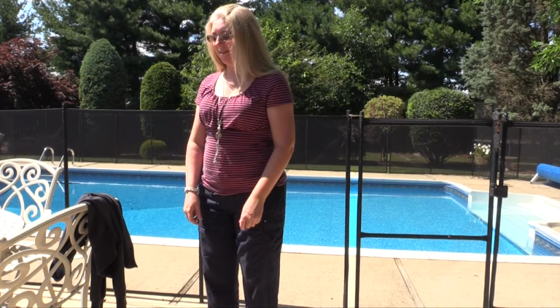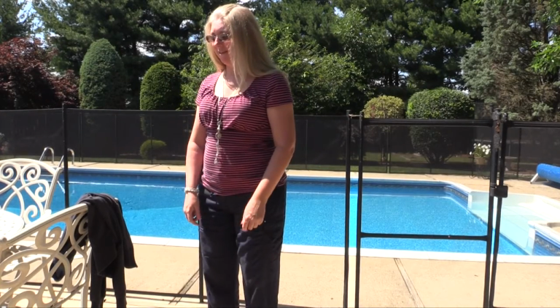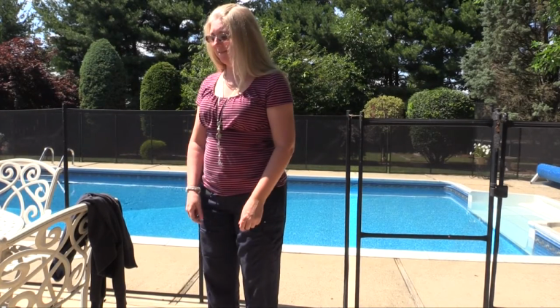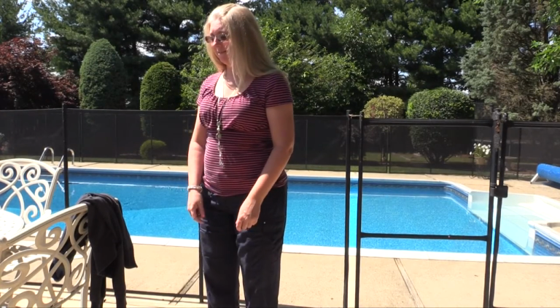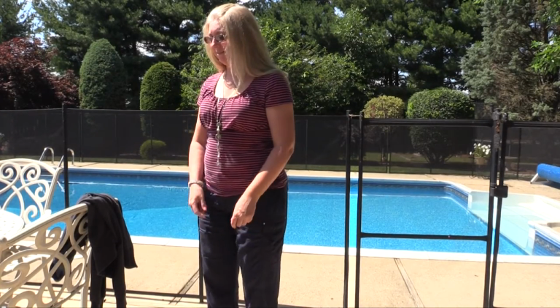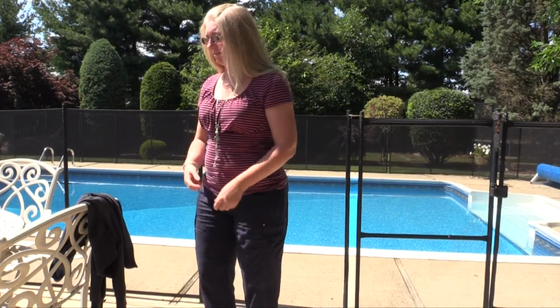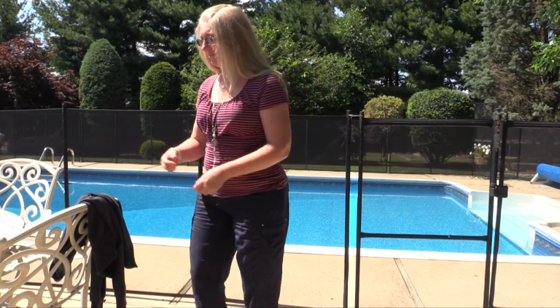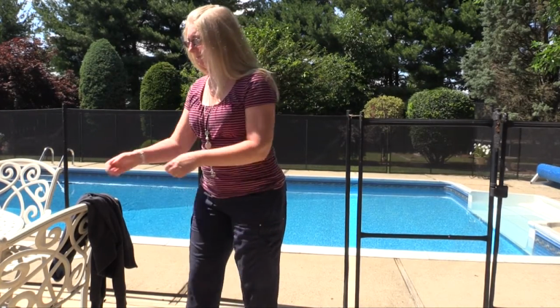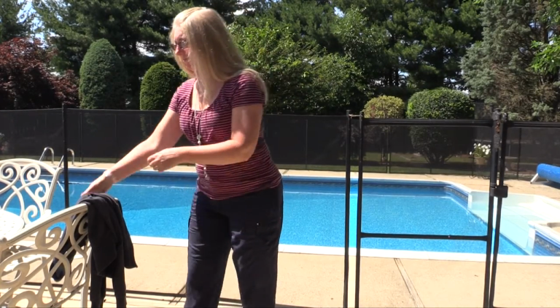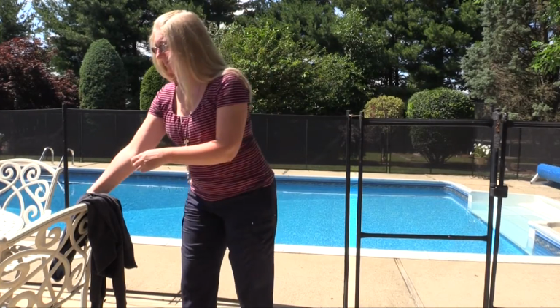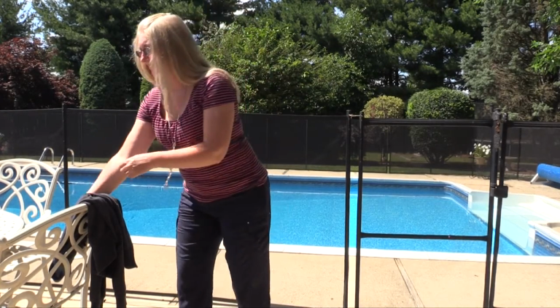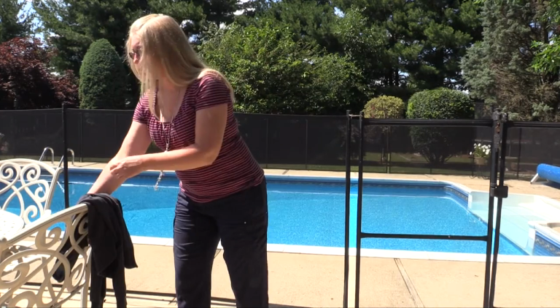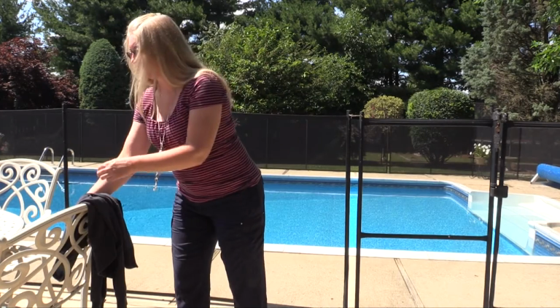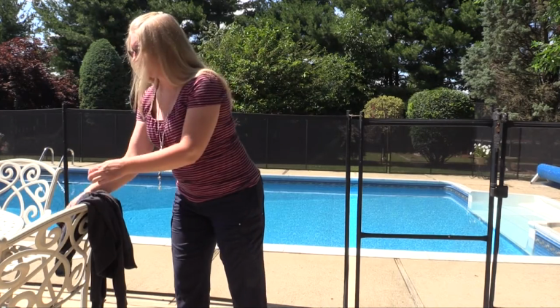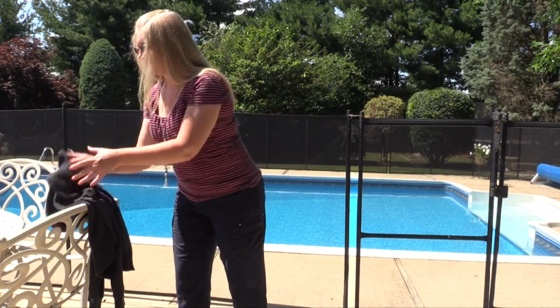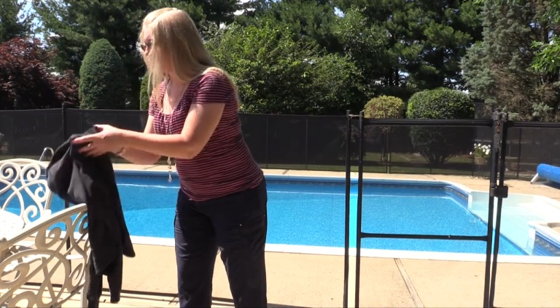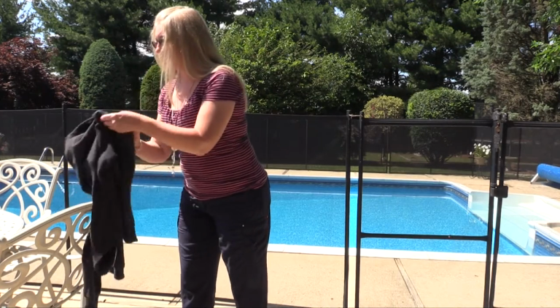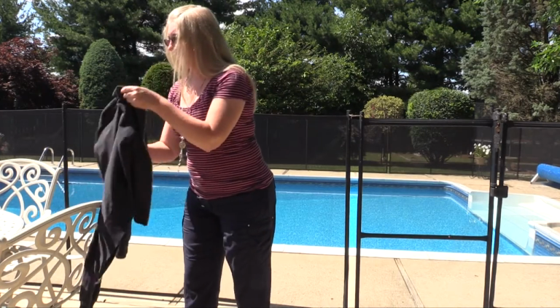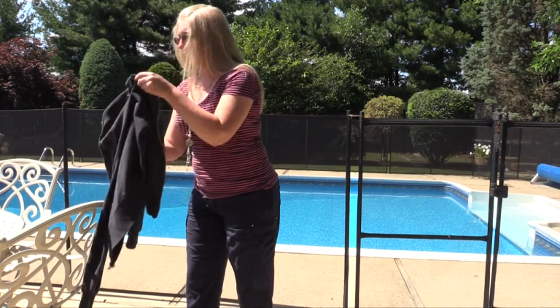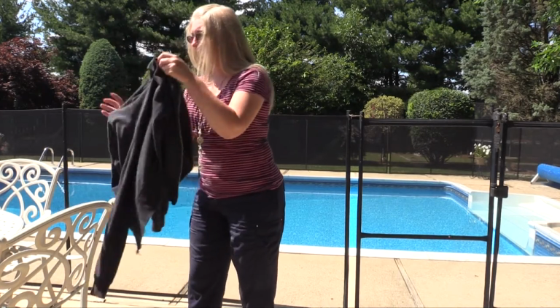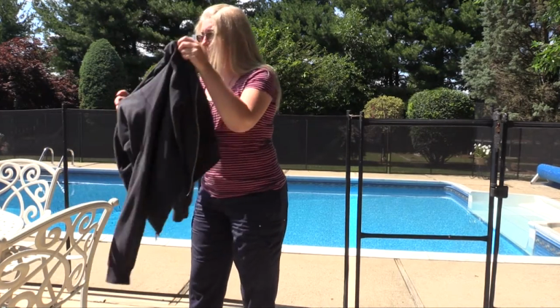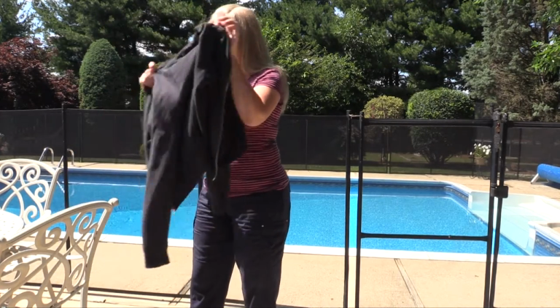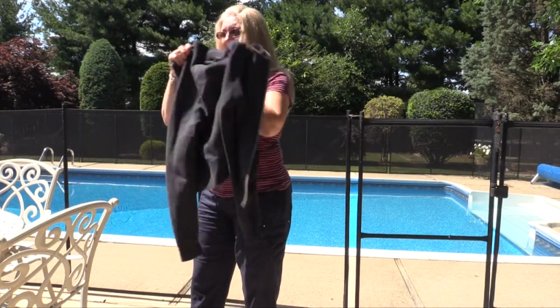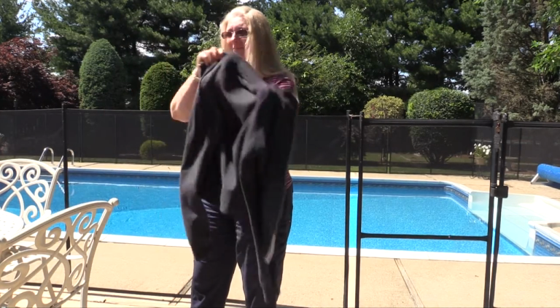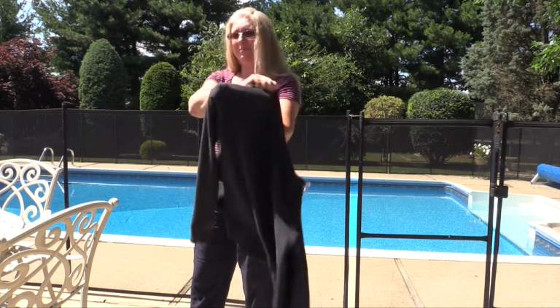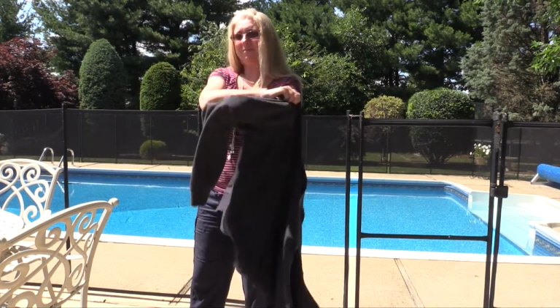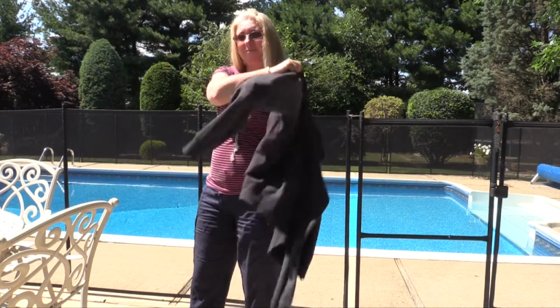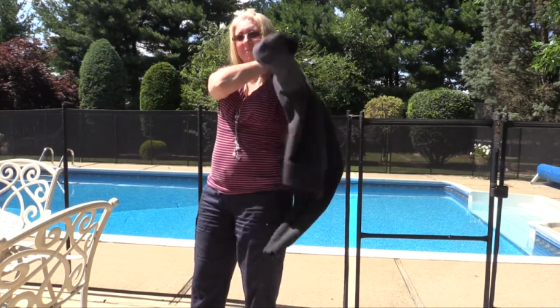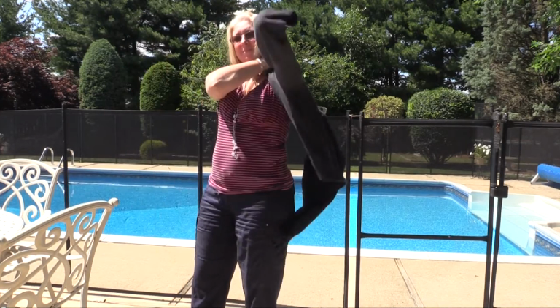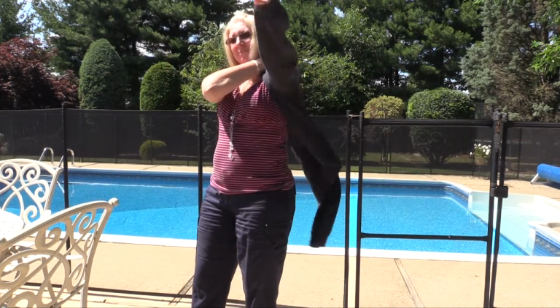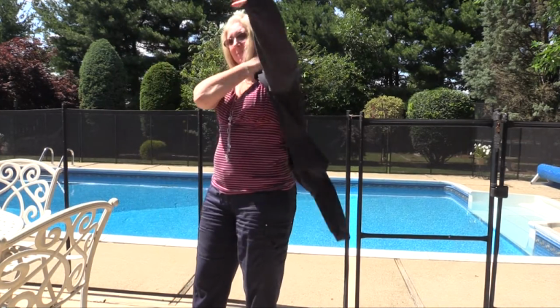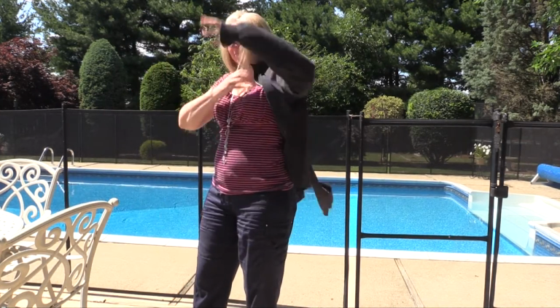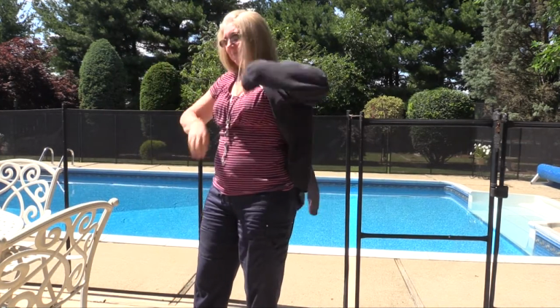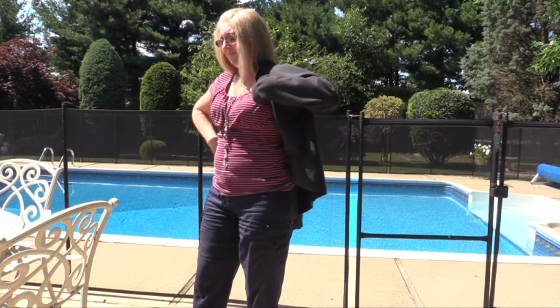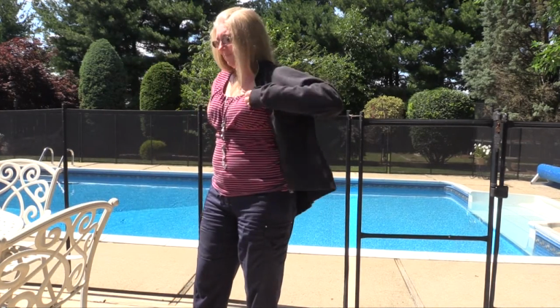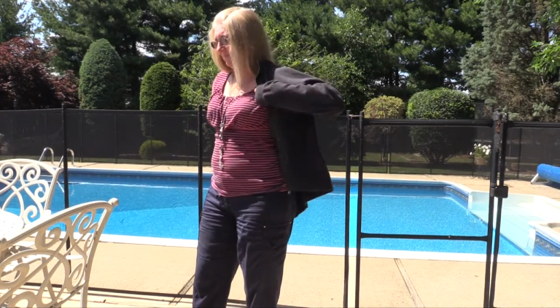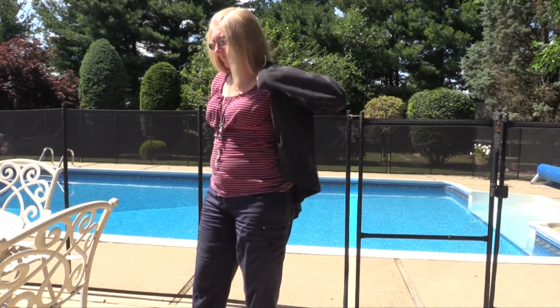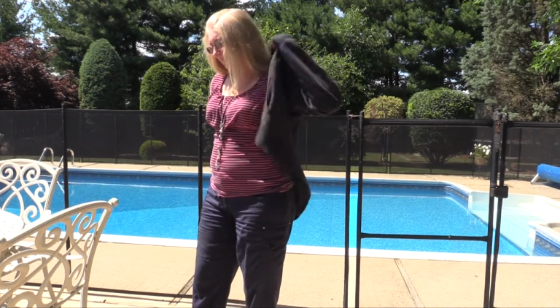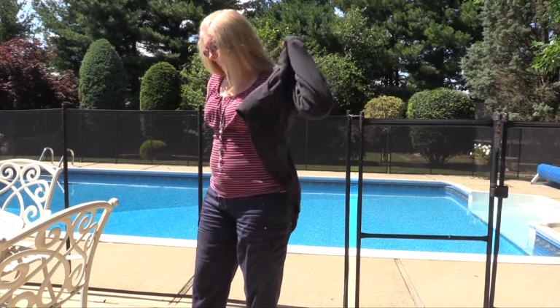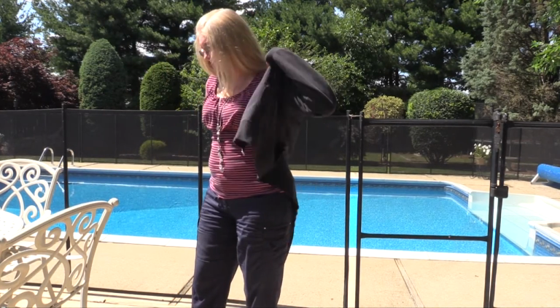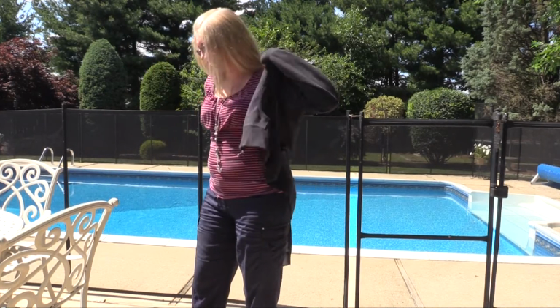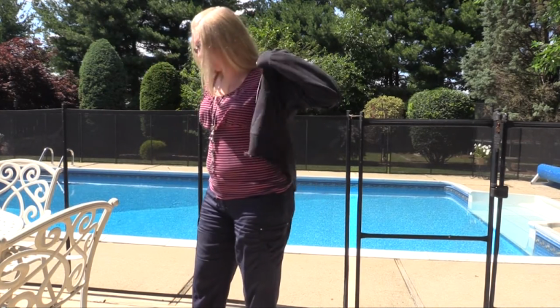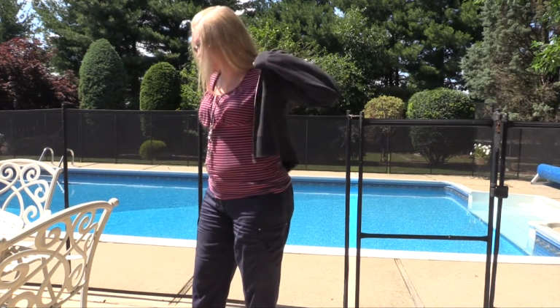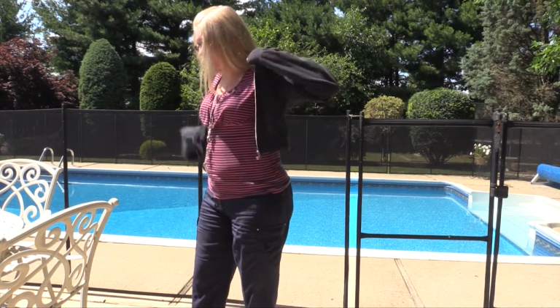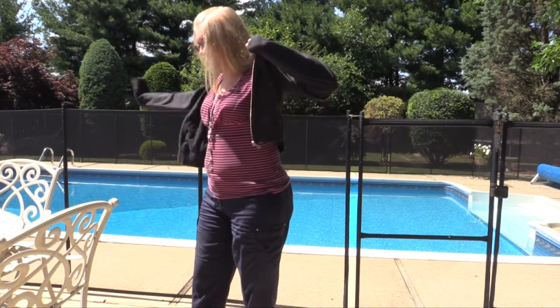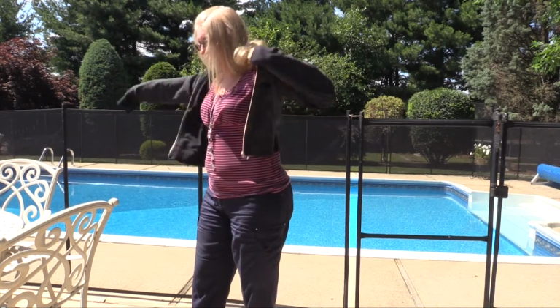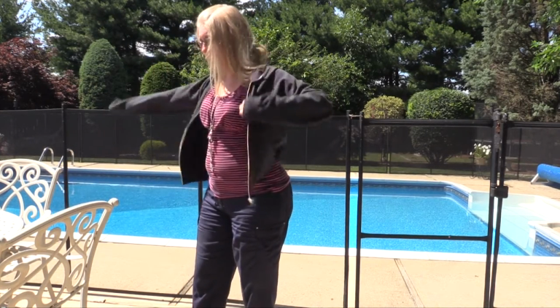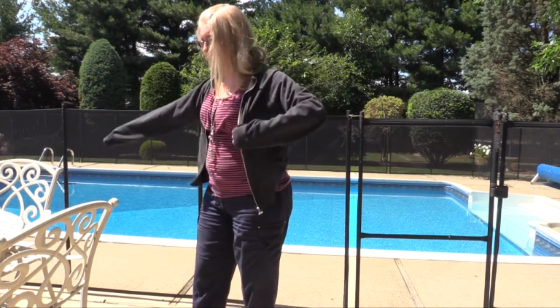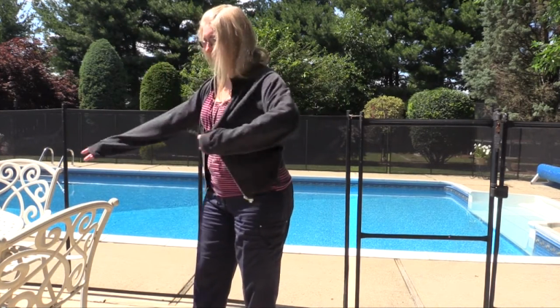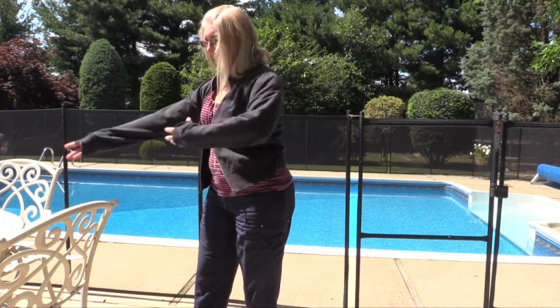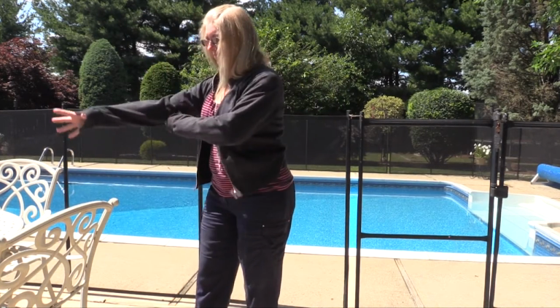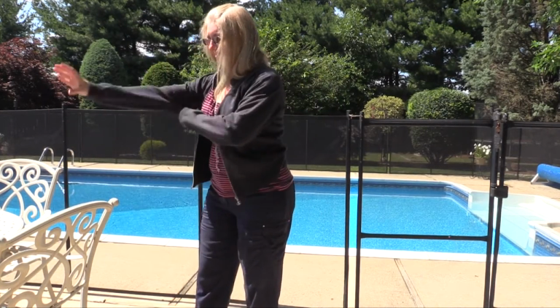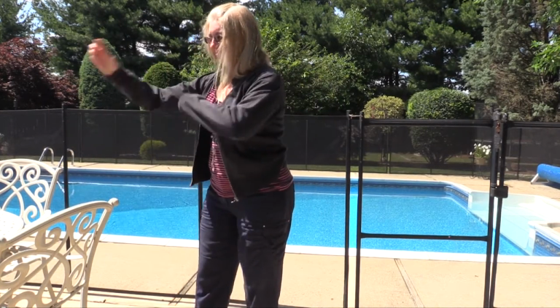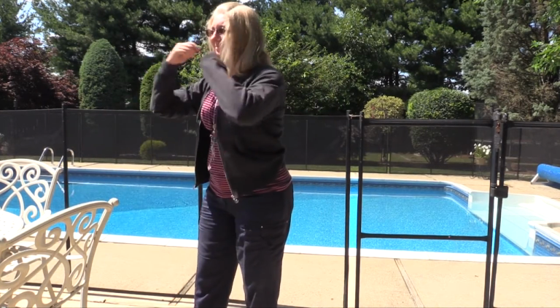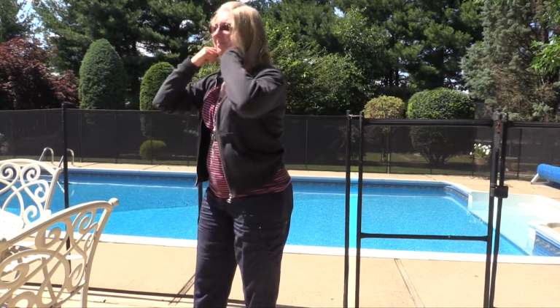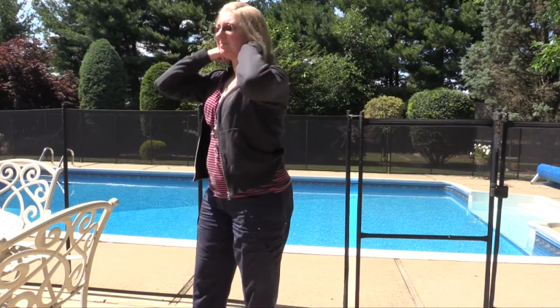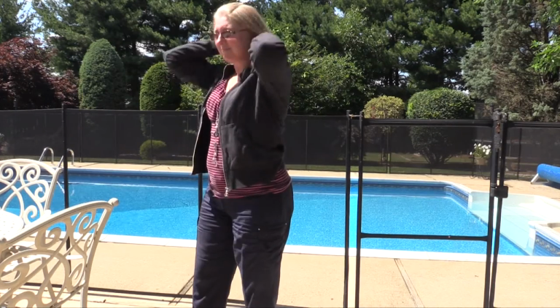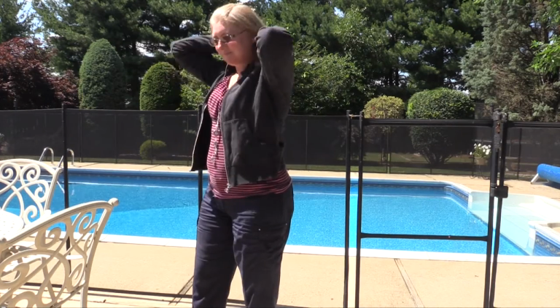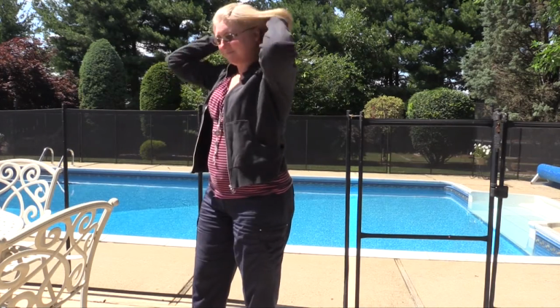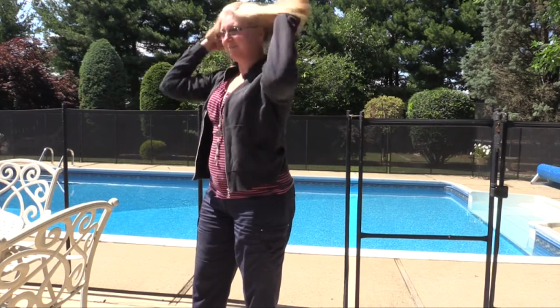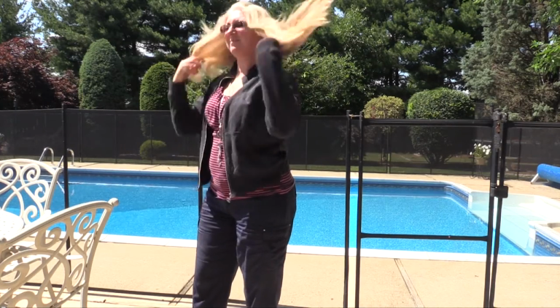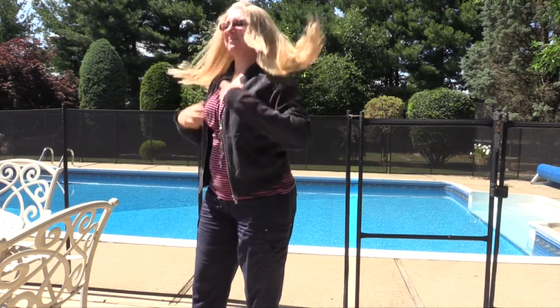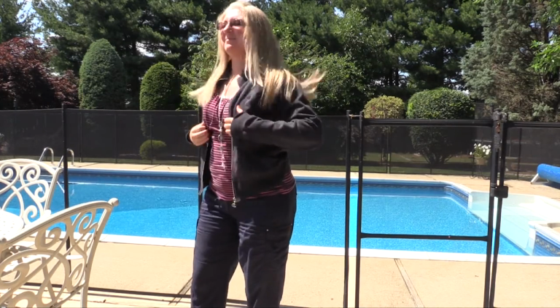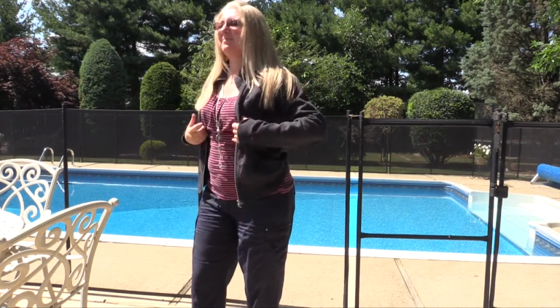If you are going to be outside during dawn and dusk especially, wear long sleeves, pants, and a hat to cover yourself.